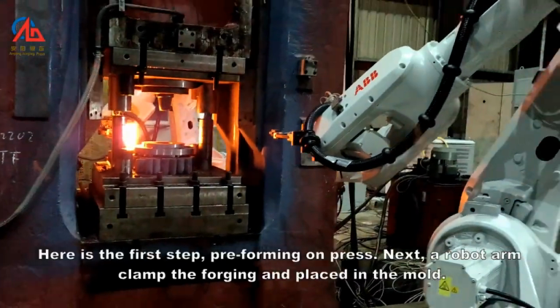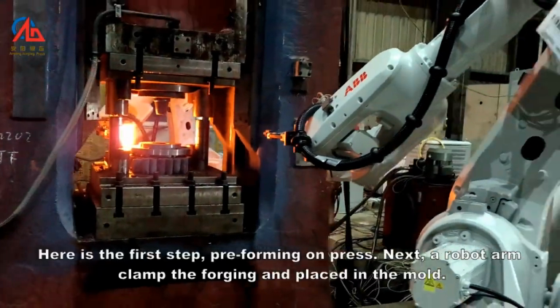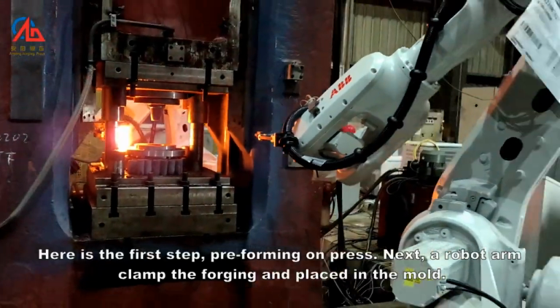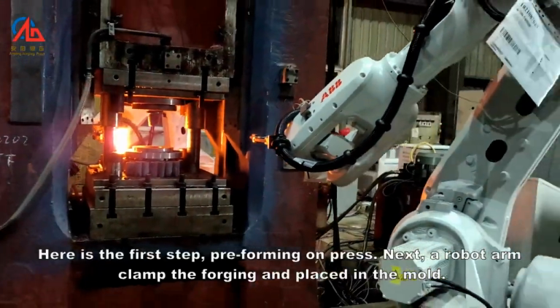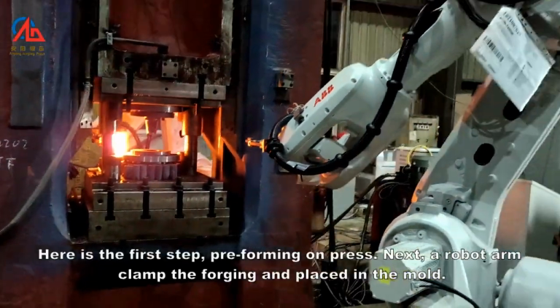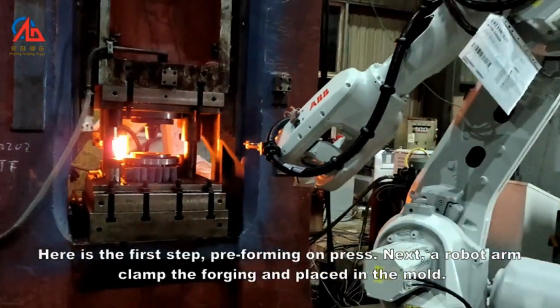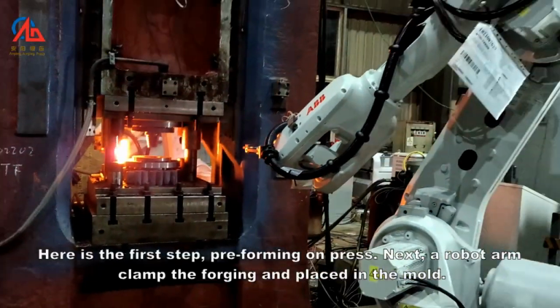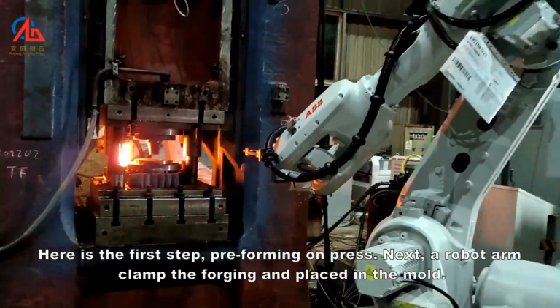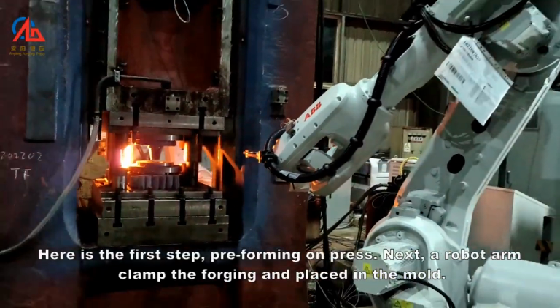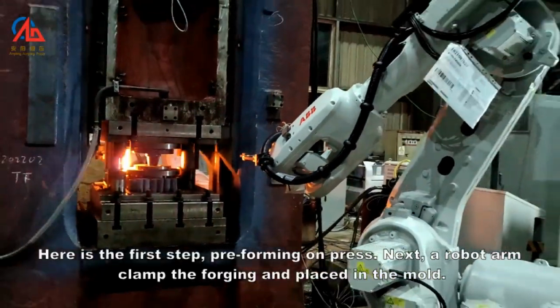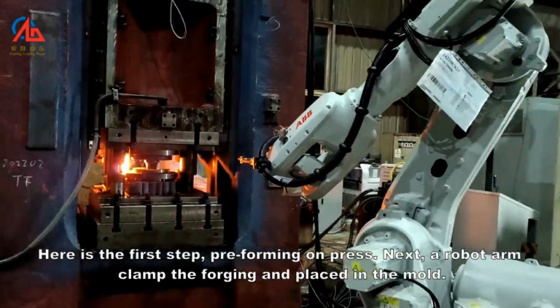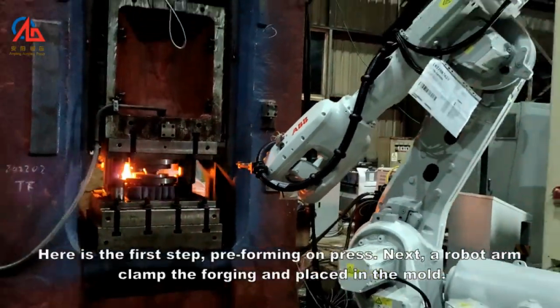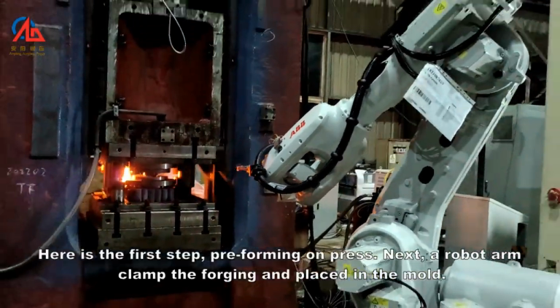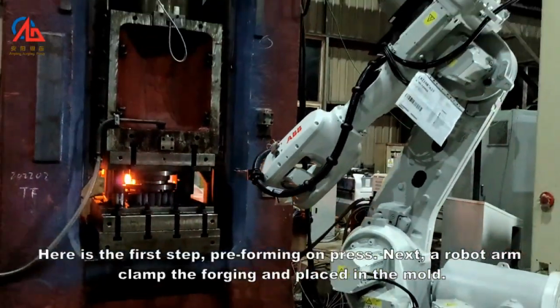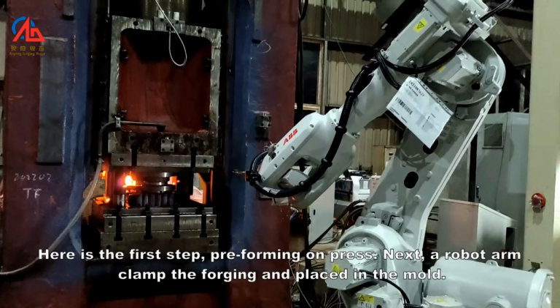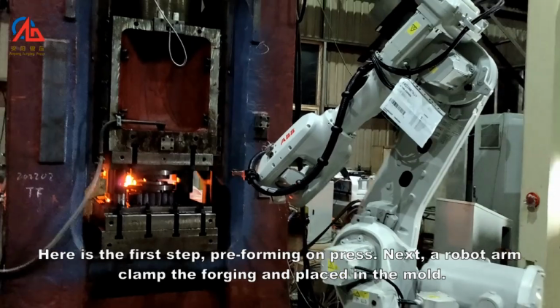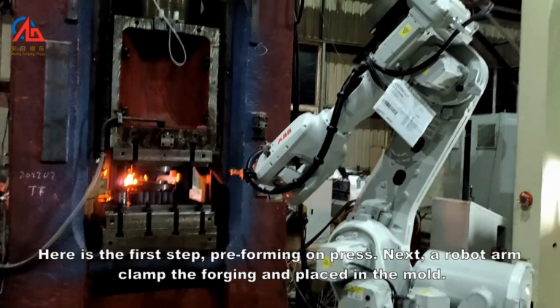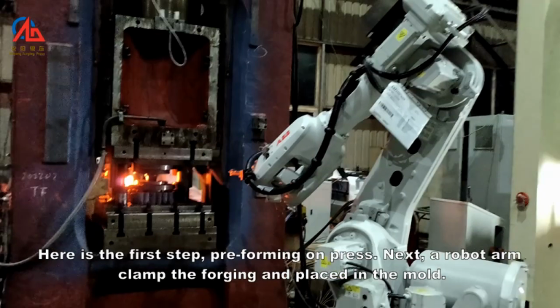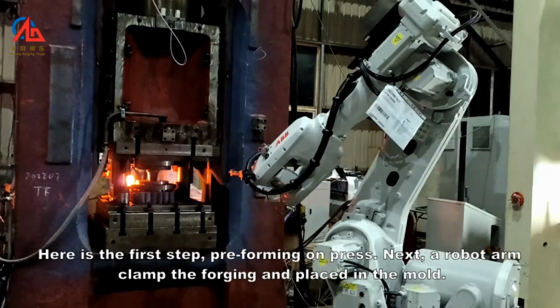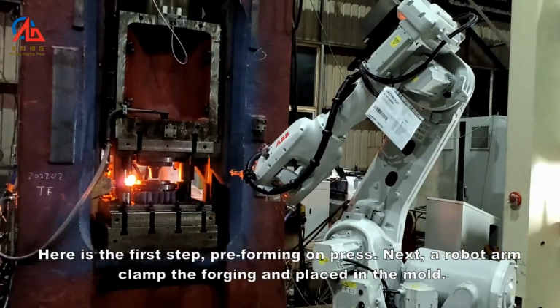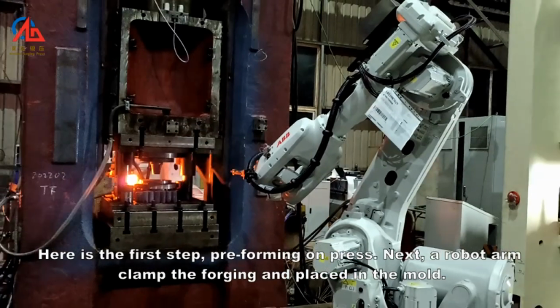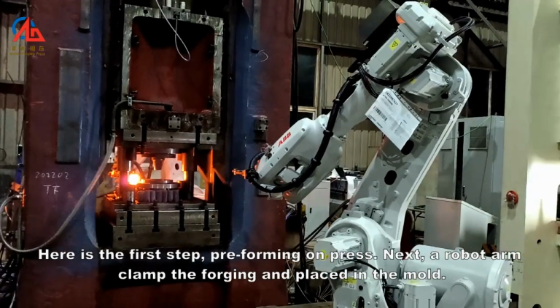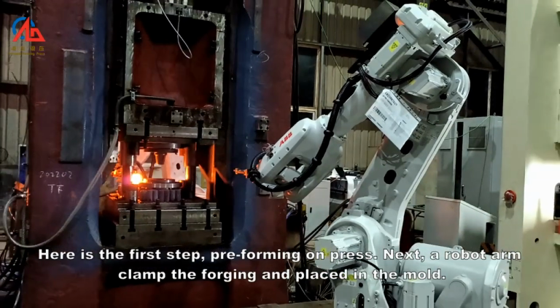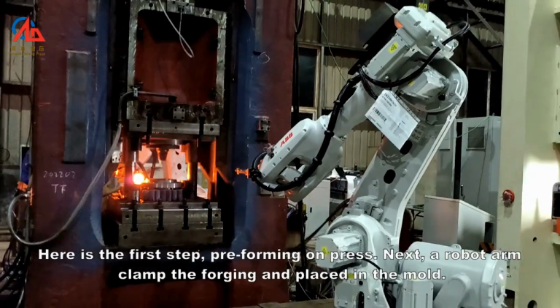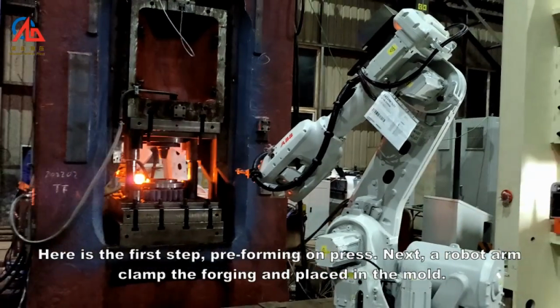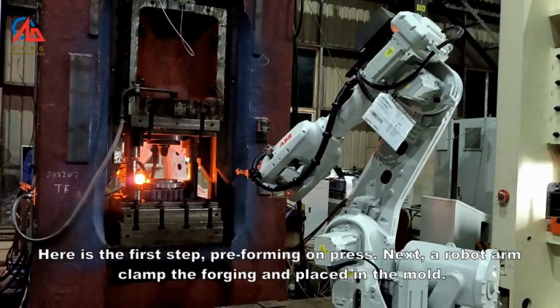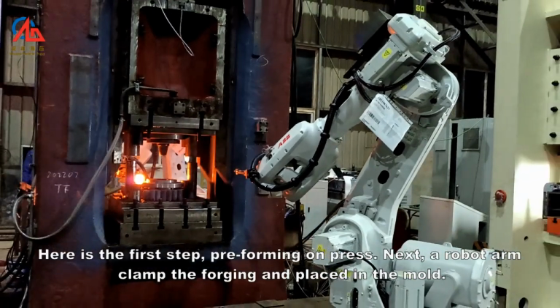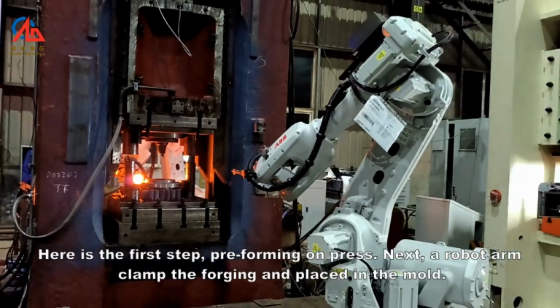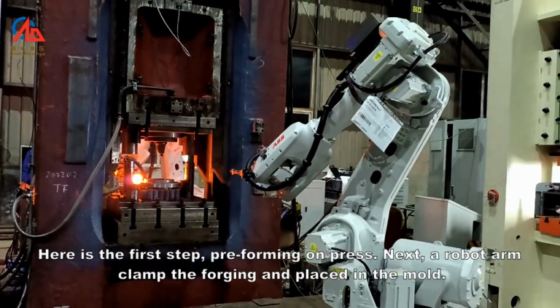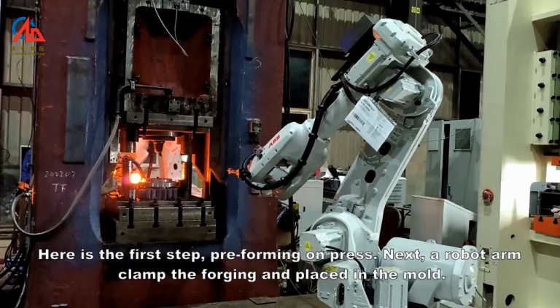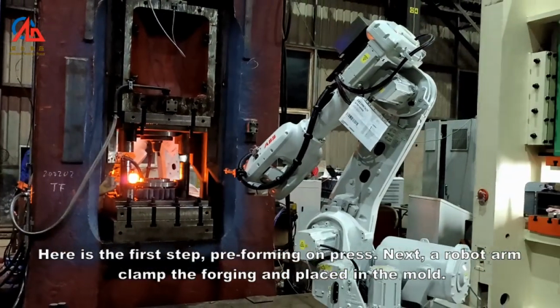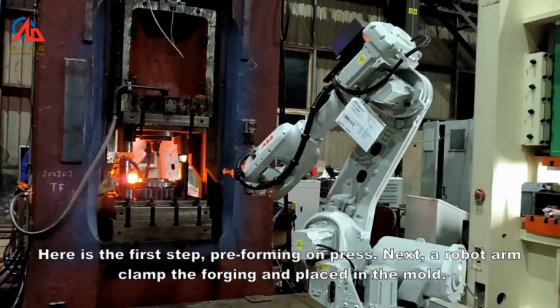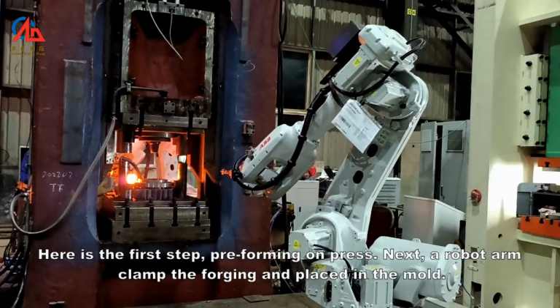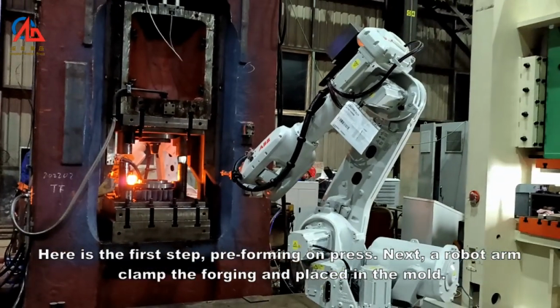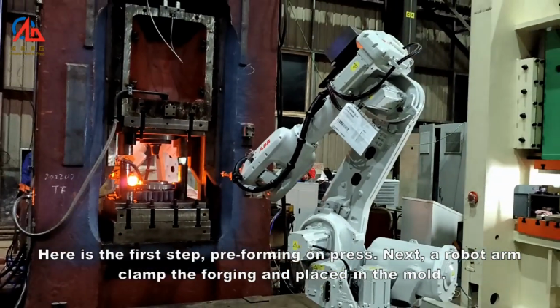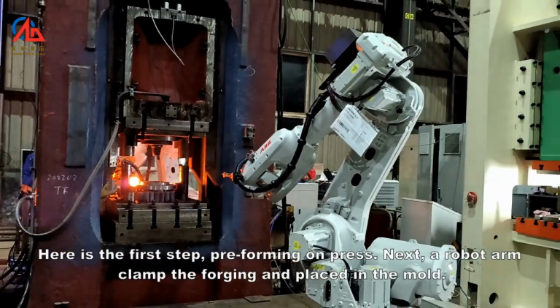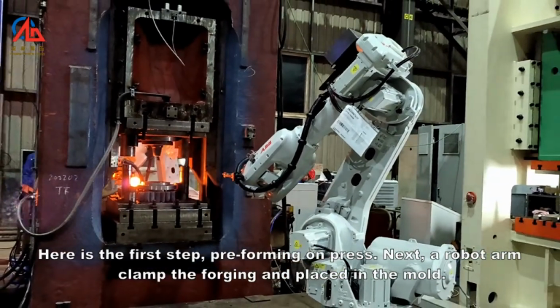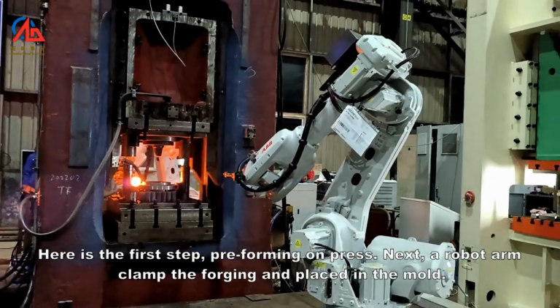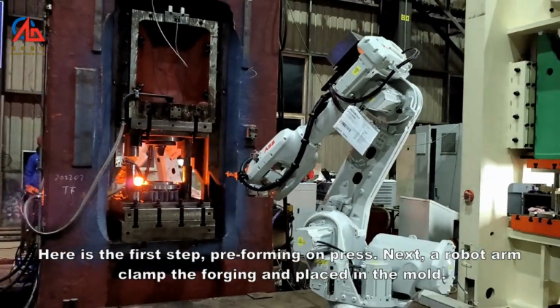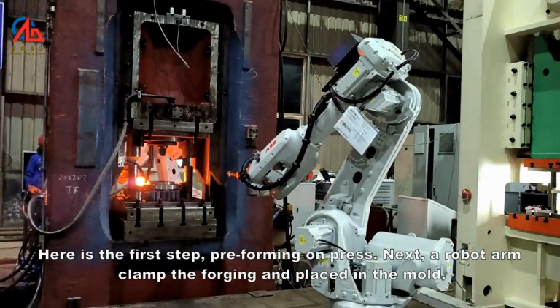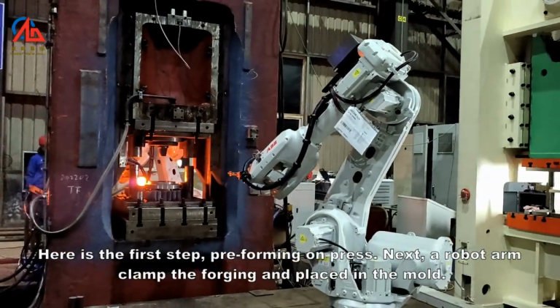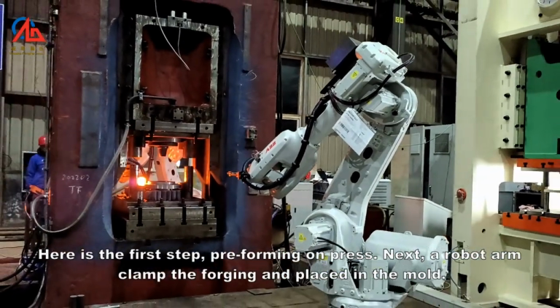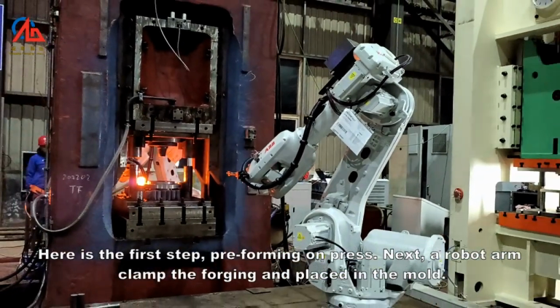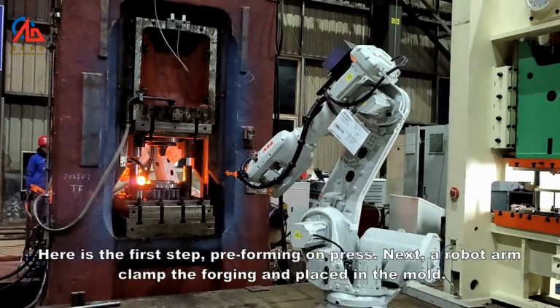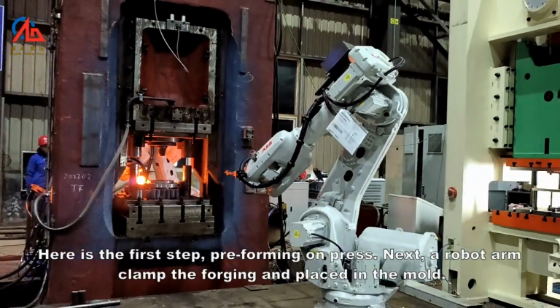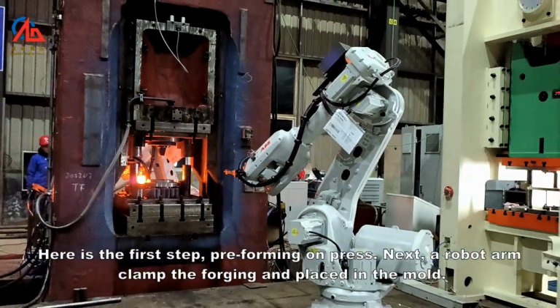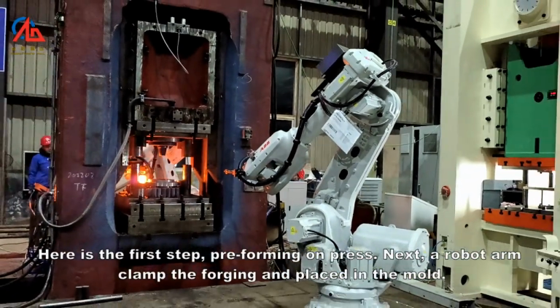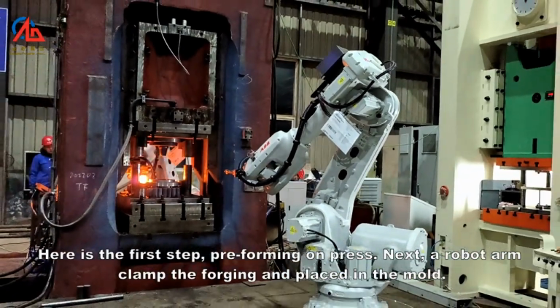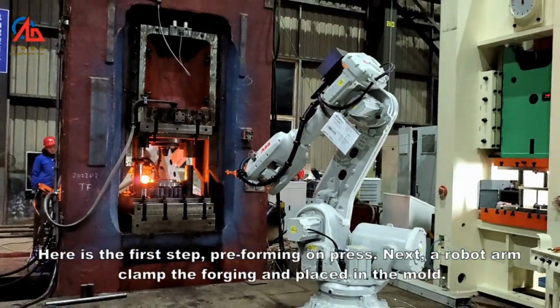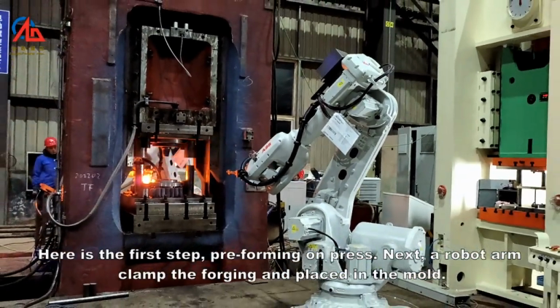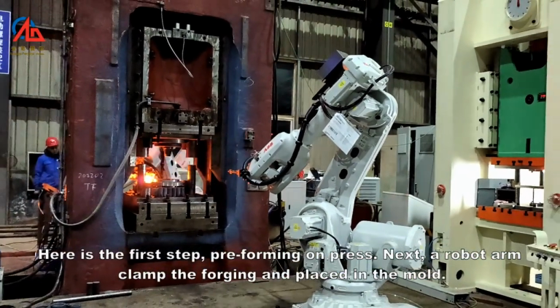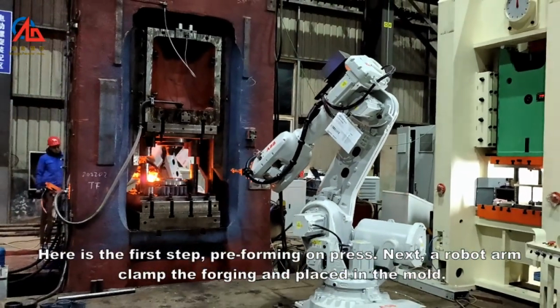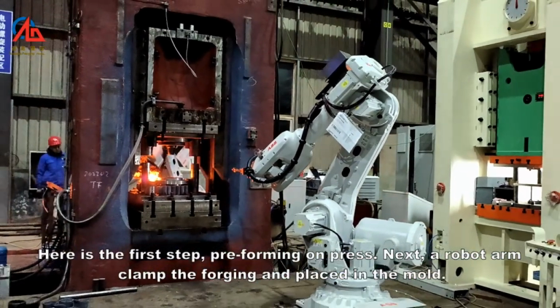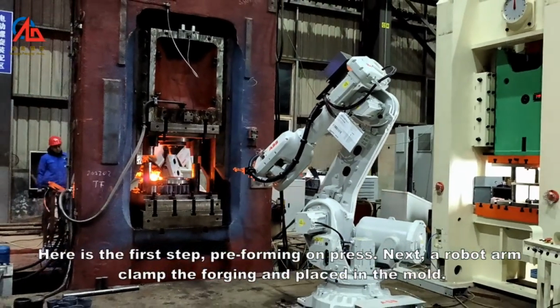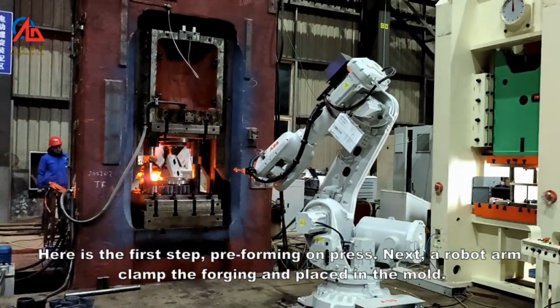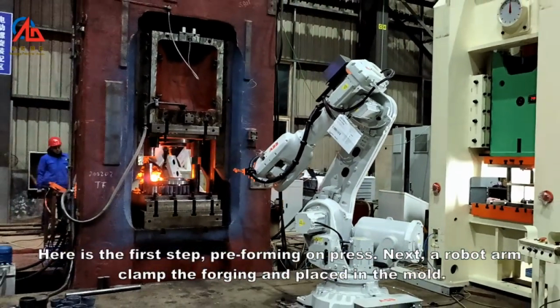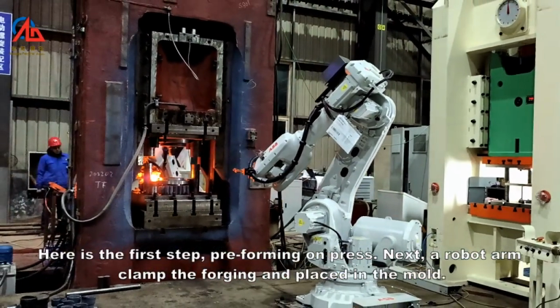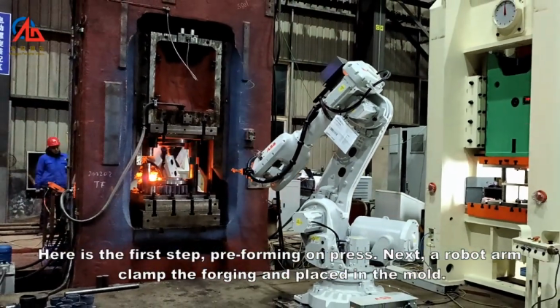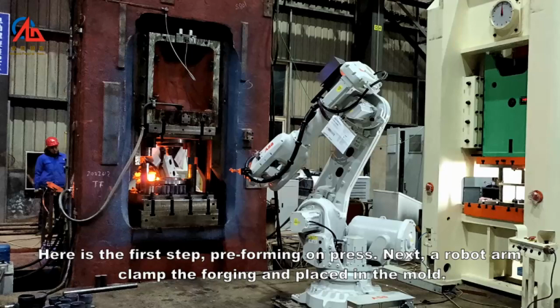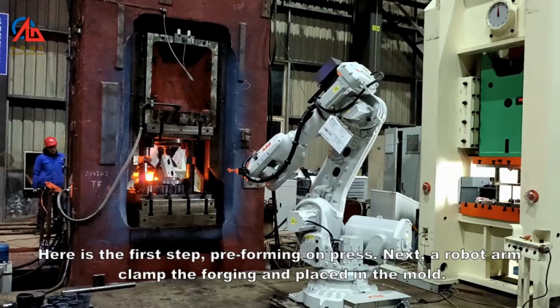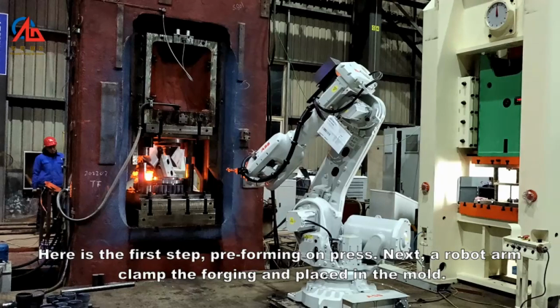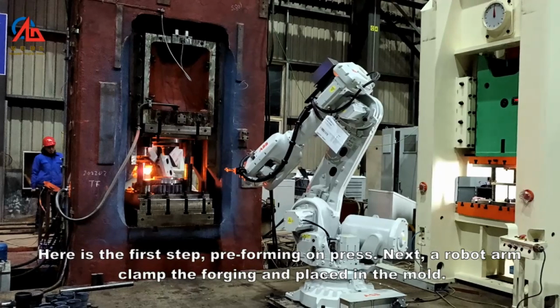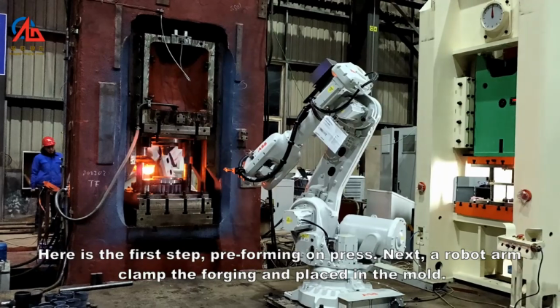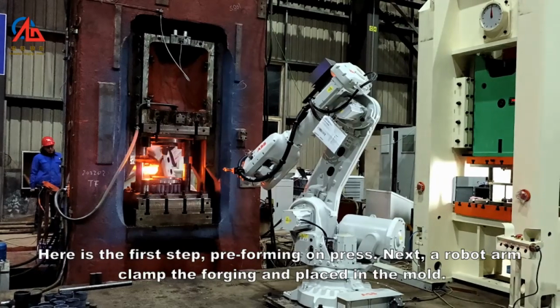Here is the first step: pre-forming on press. Next, a robot arm clamps the forging and places it in the mold.